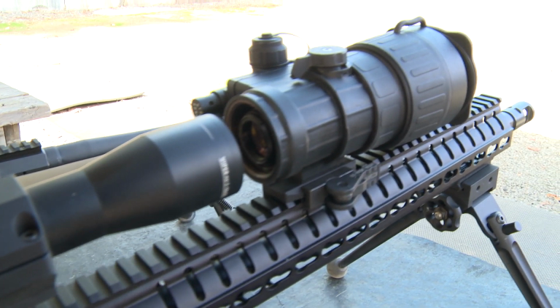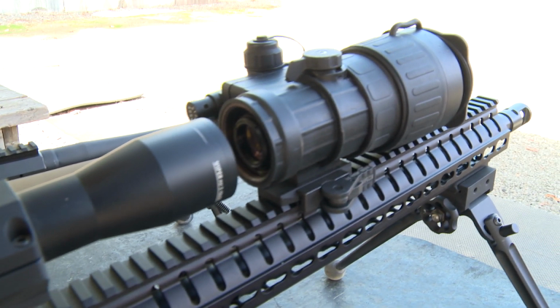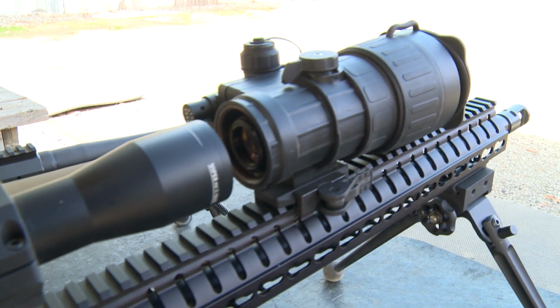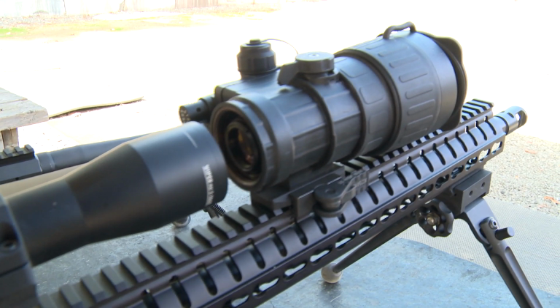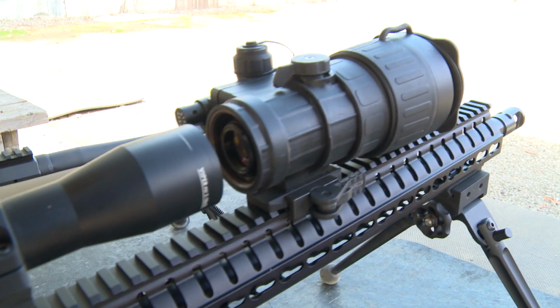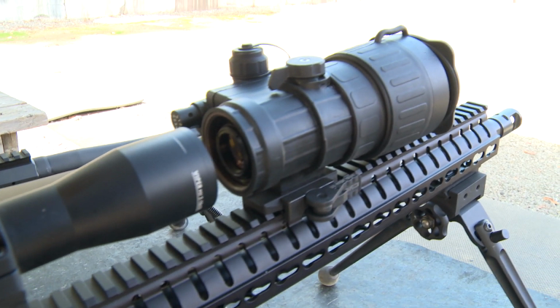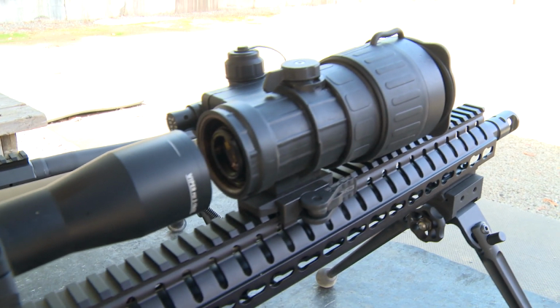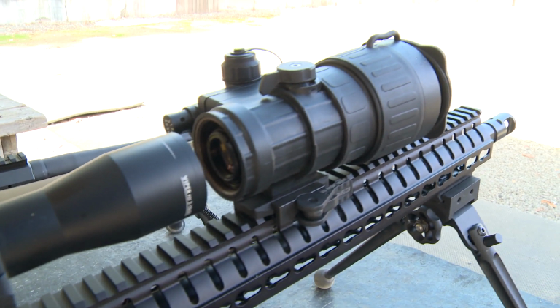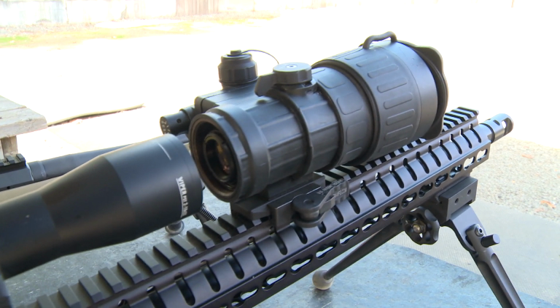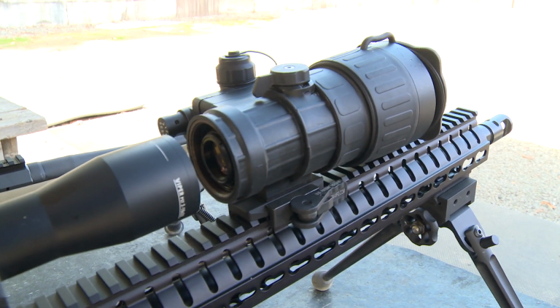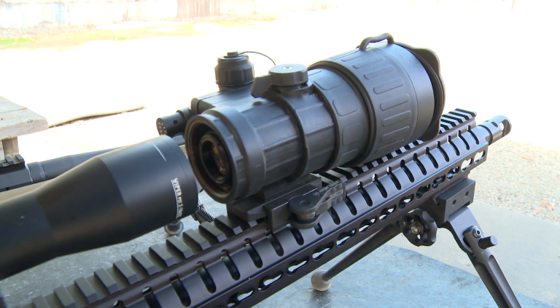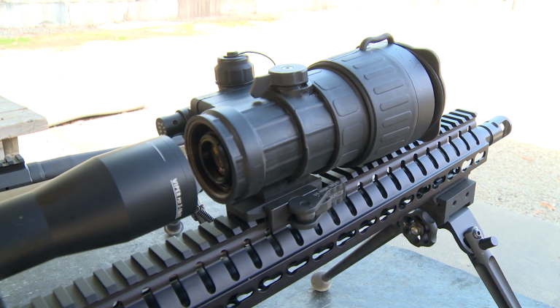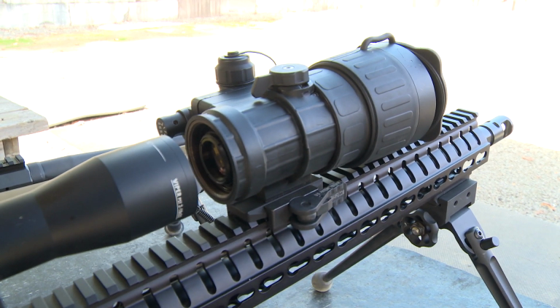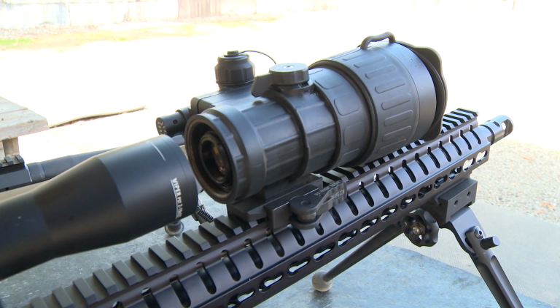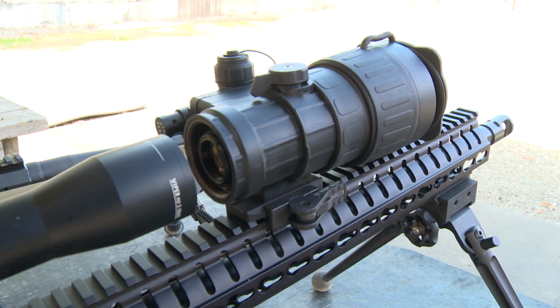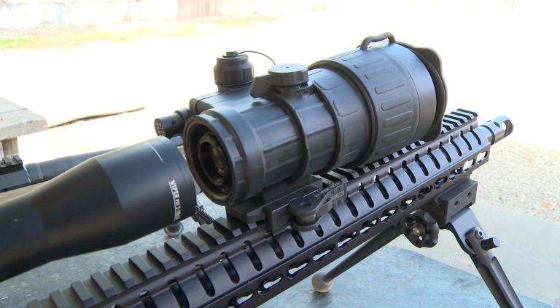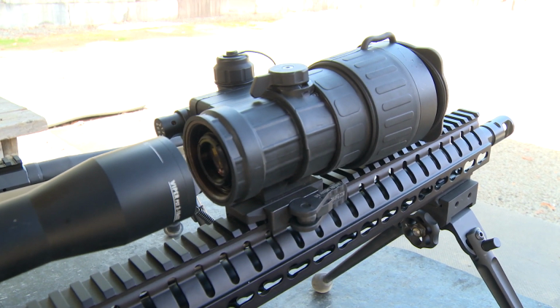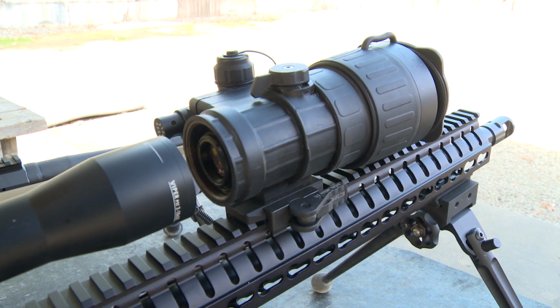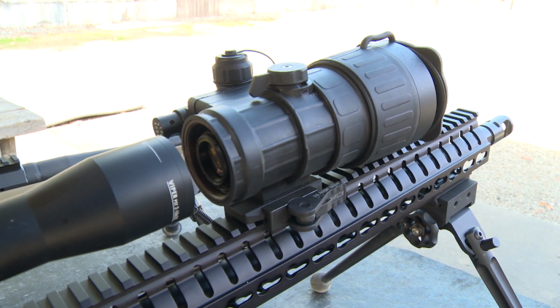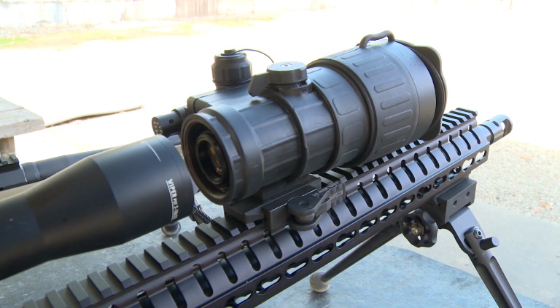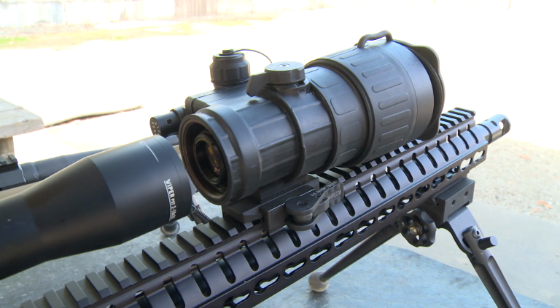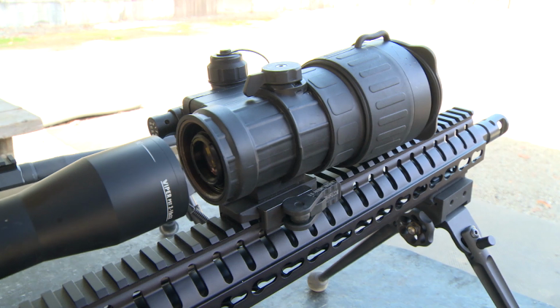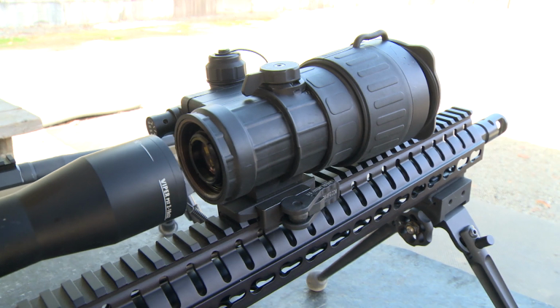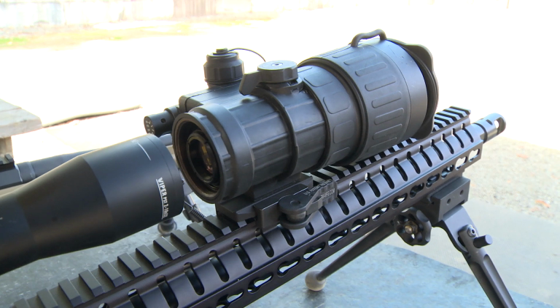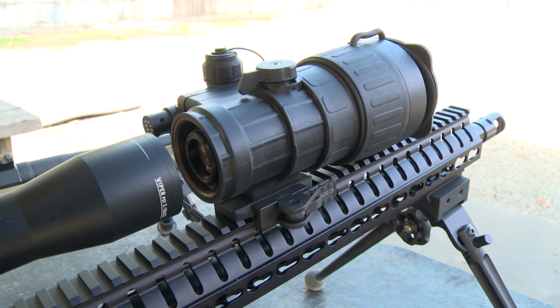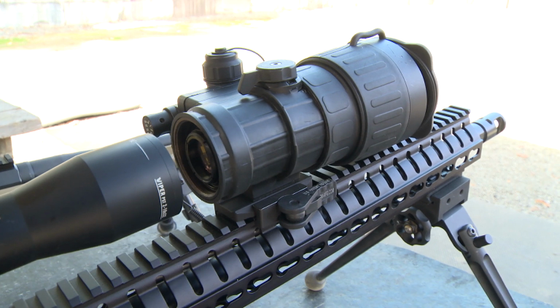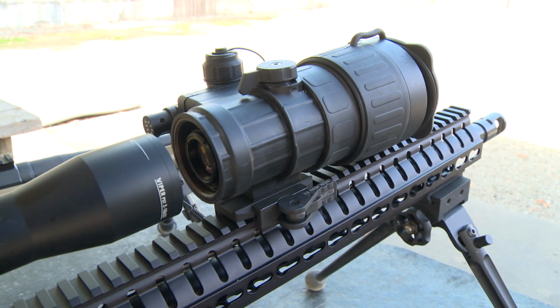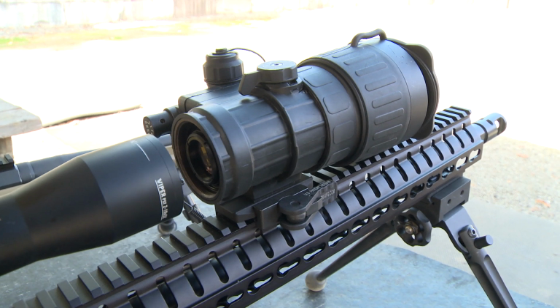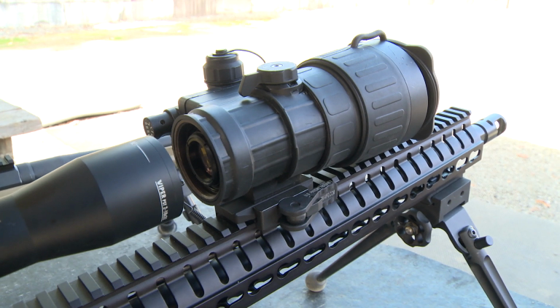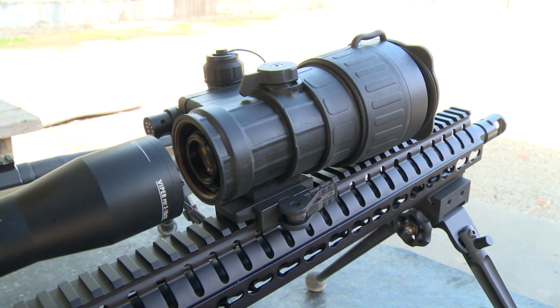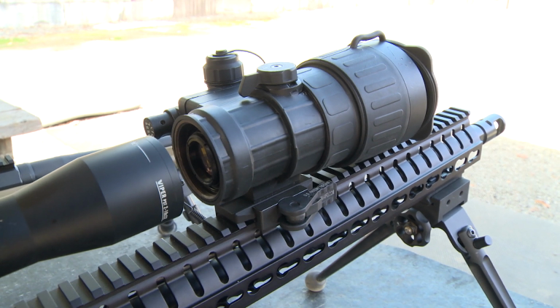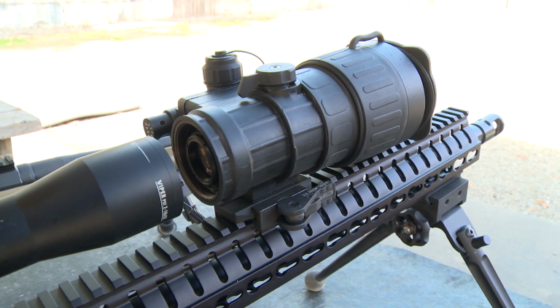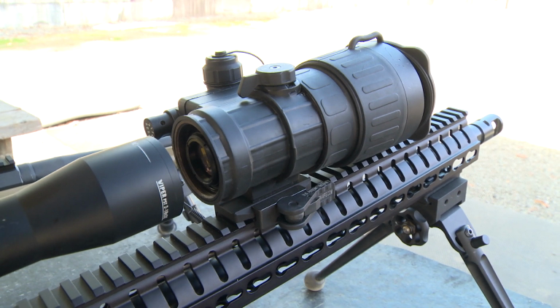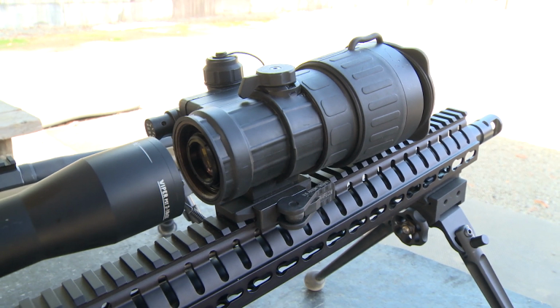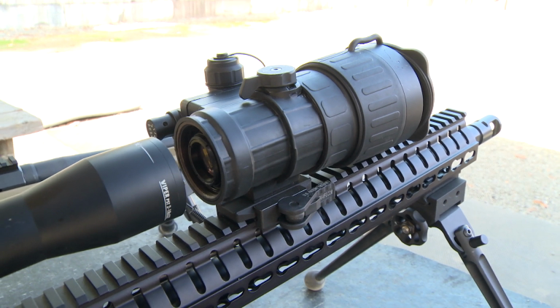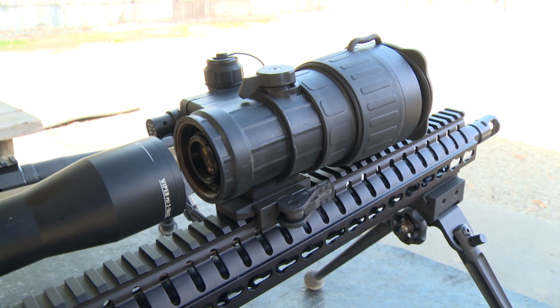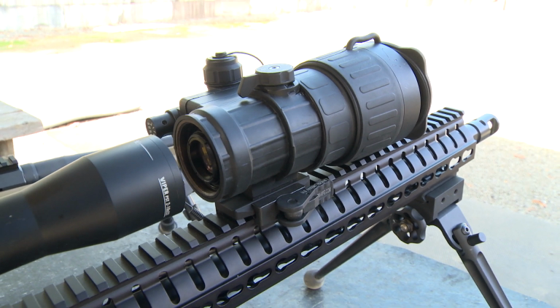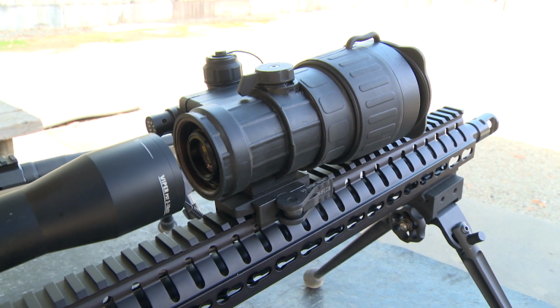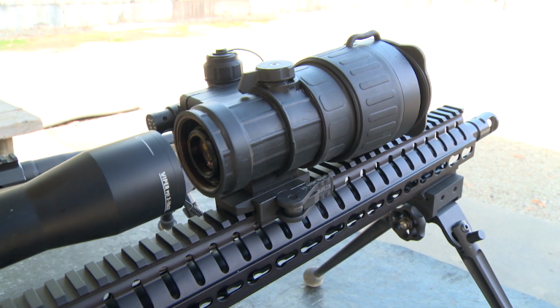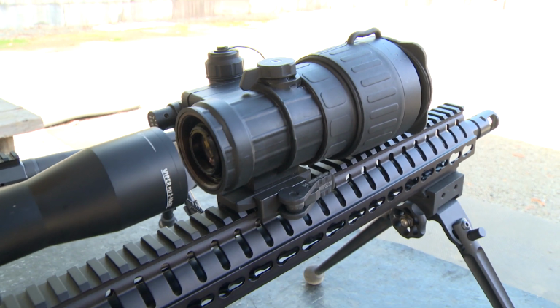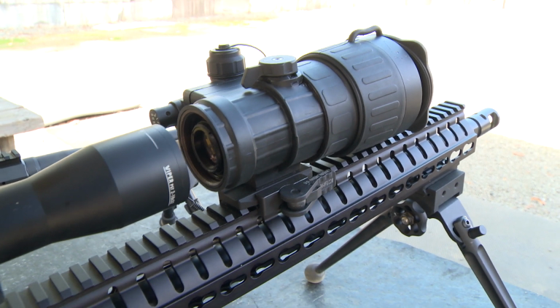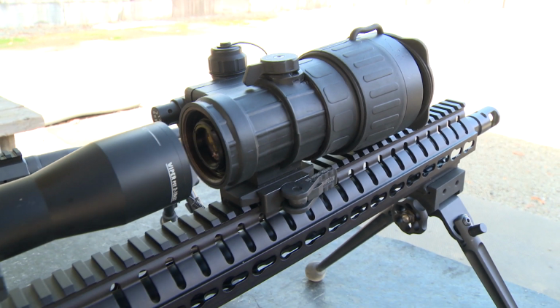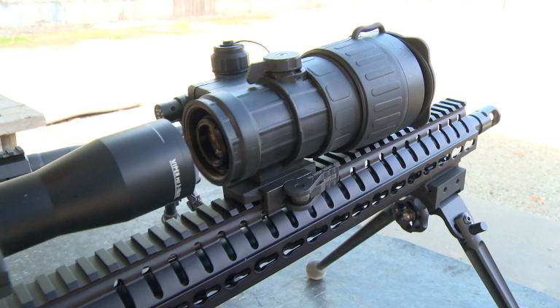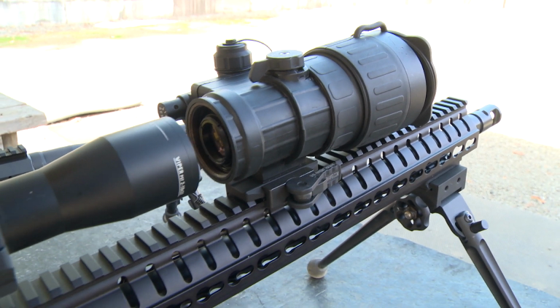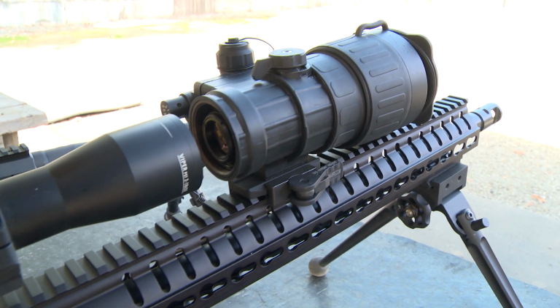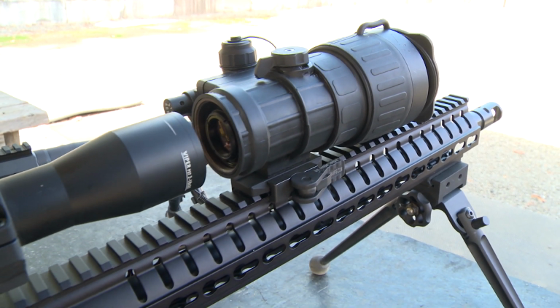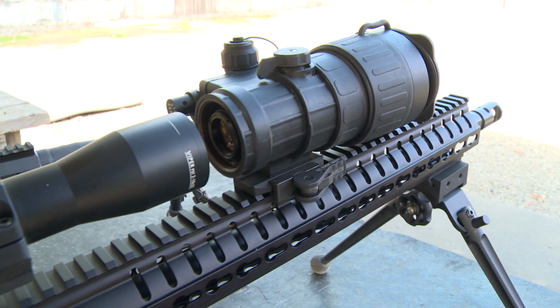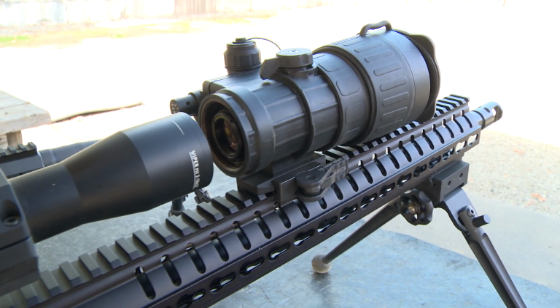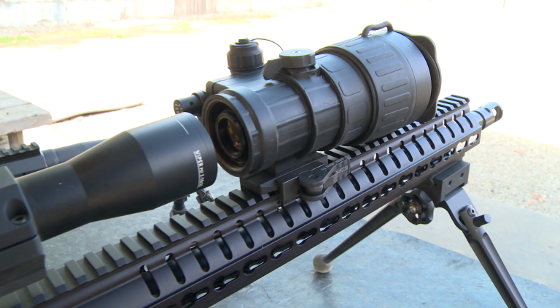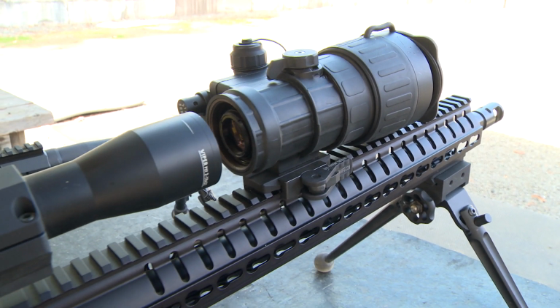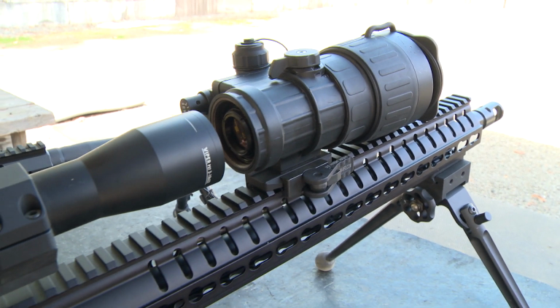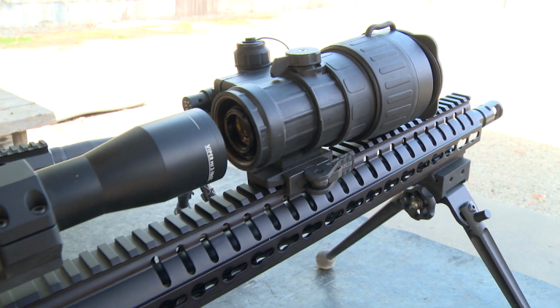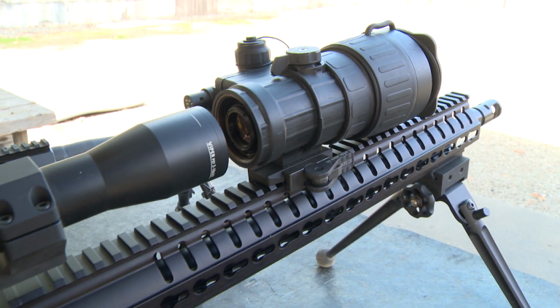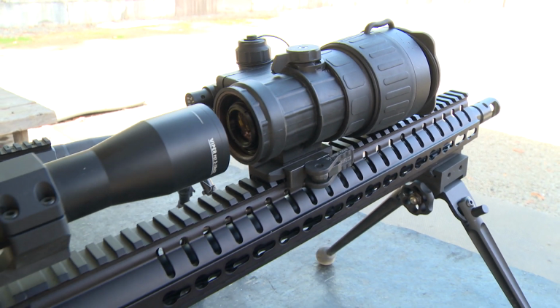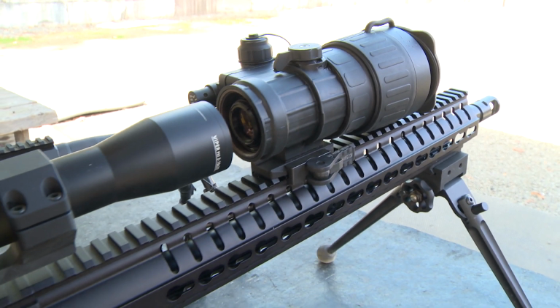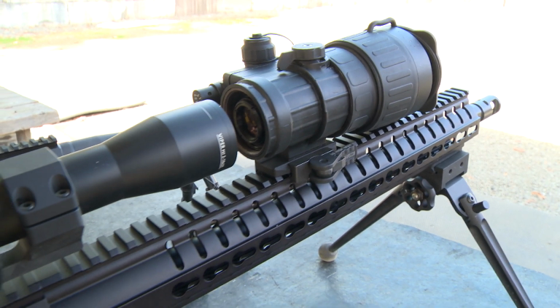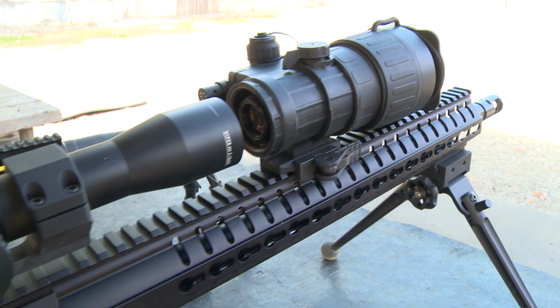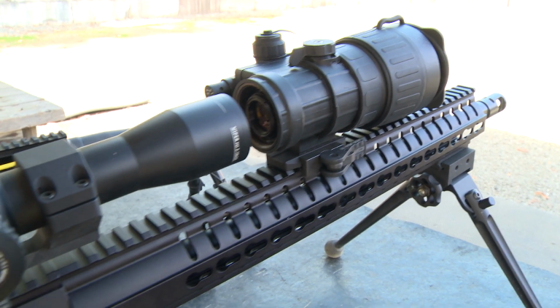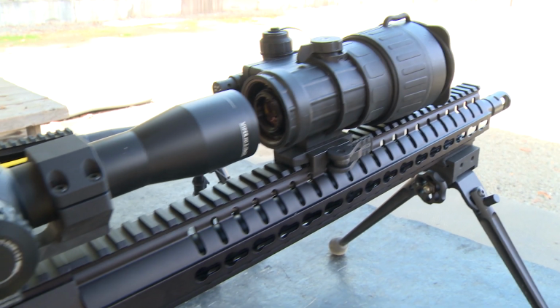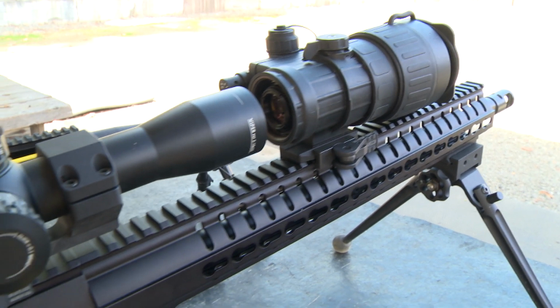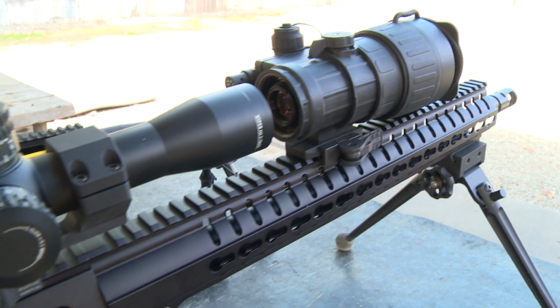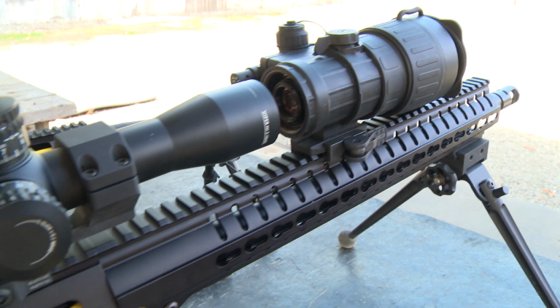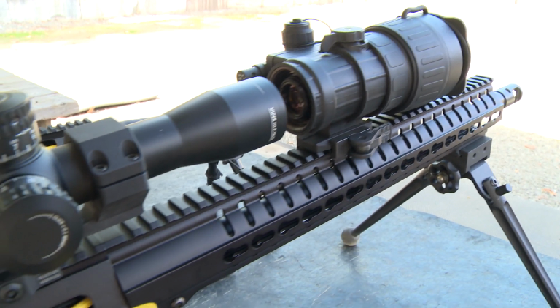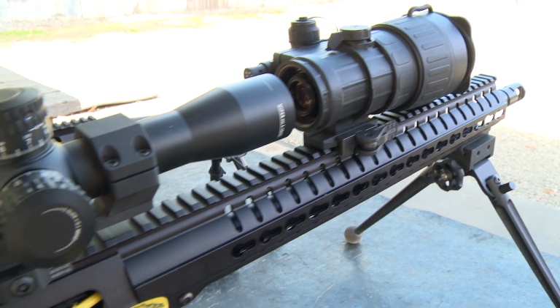These are optically collimated from the factory, so the point of aim and point of impact is within one MOA.